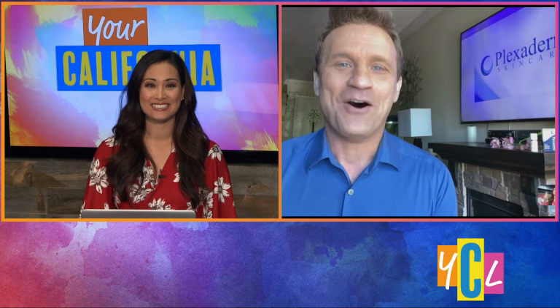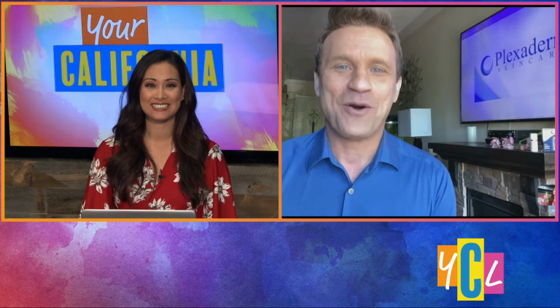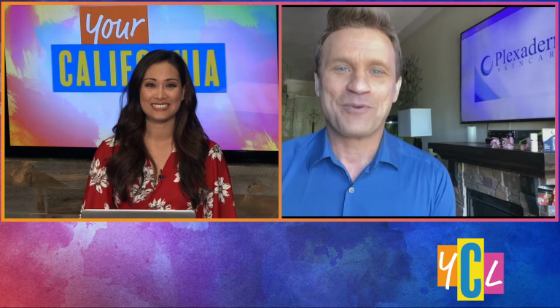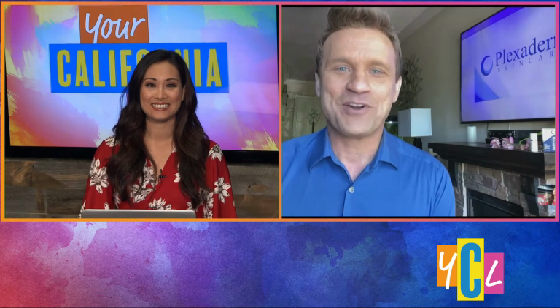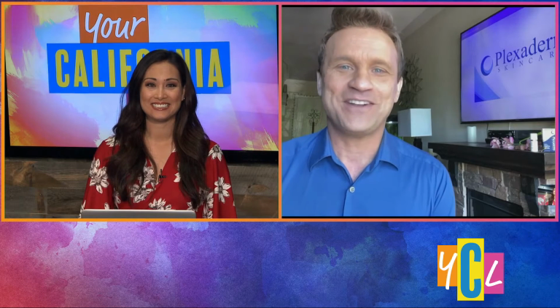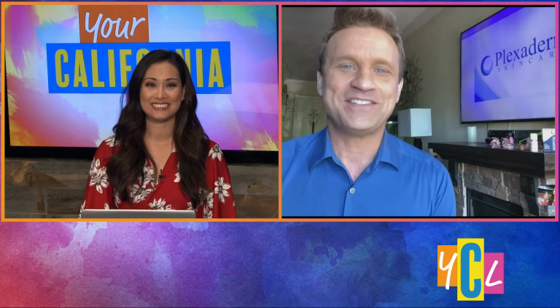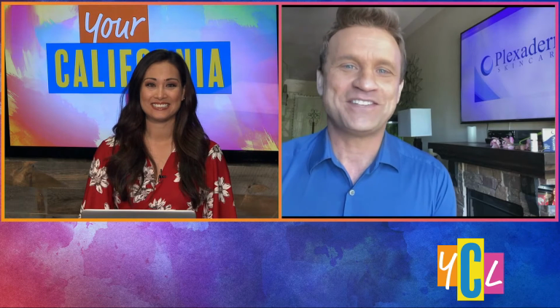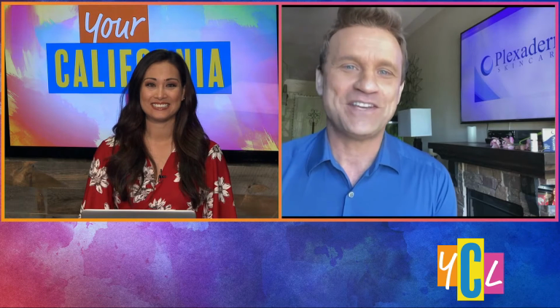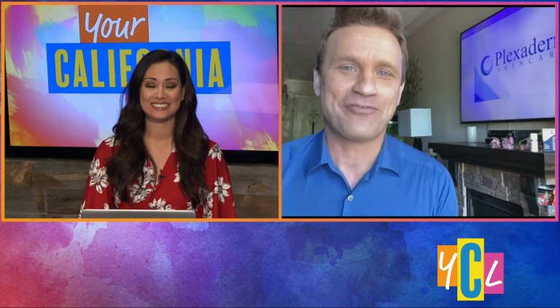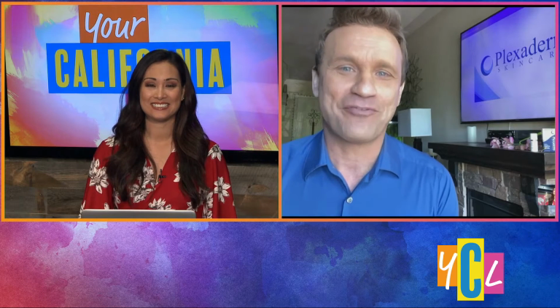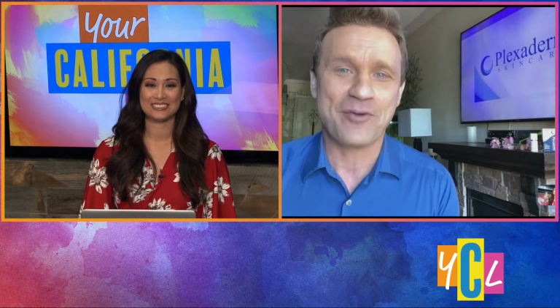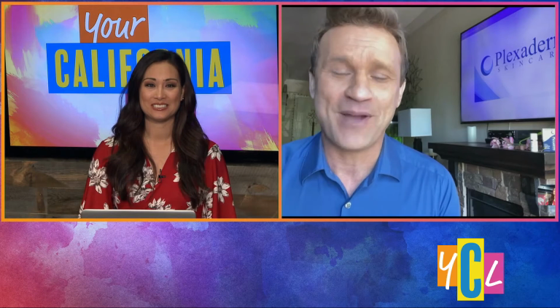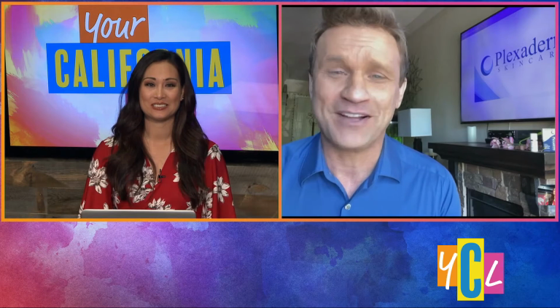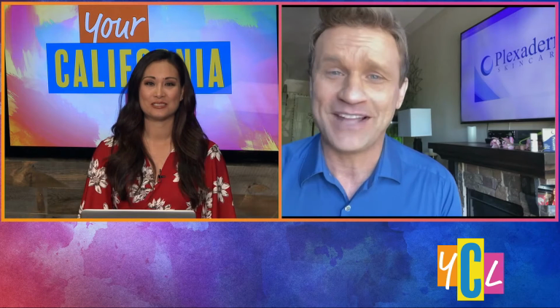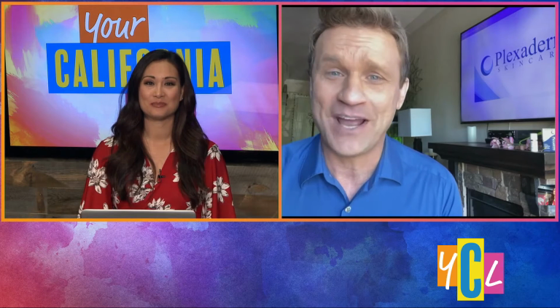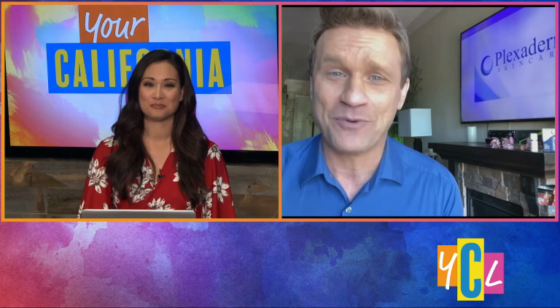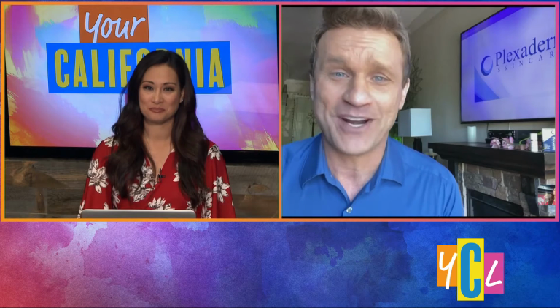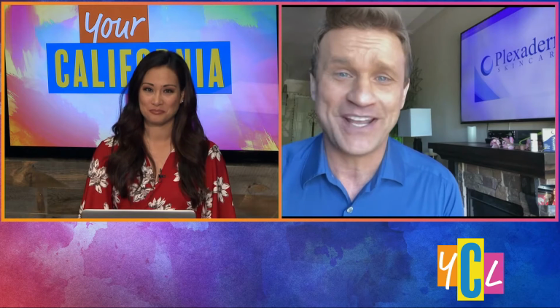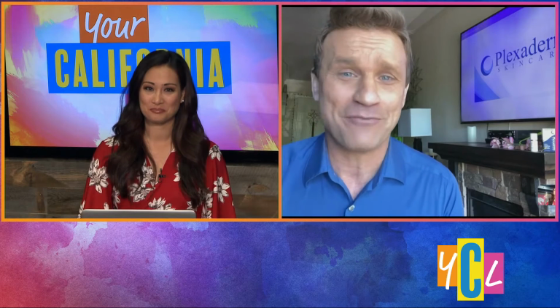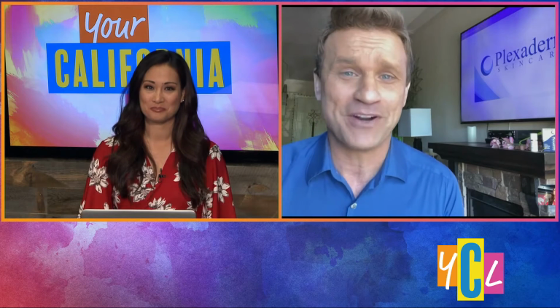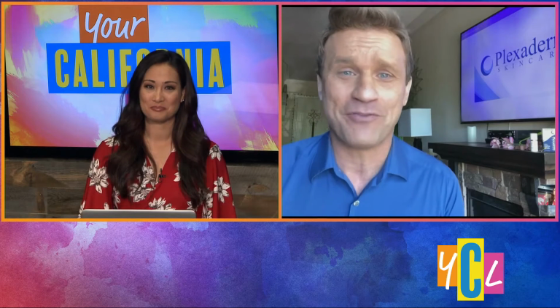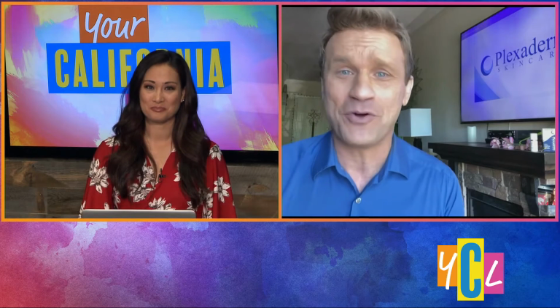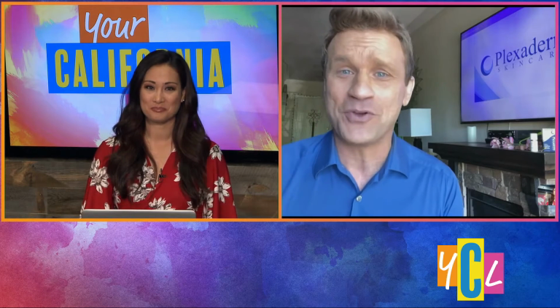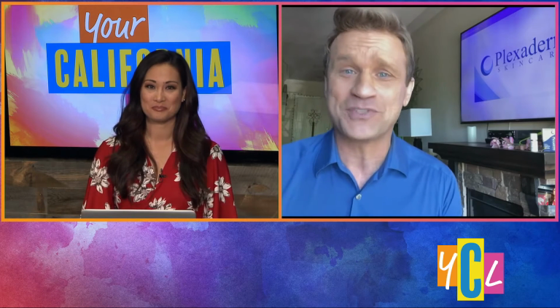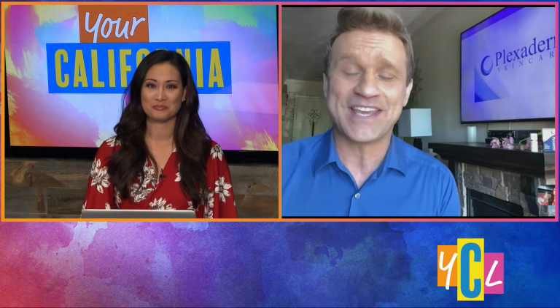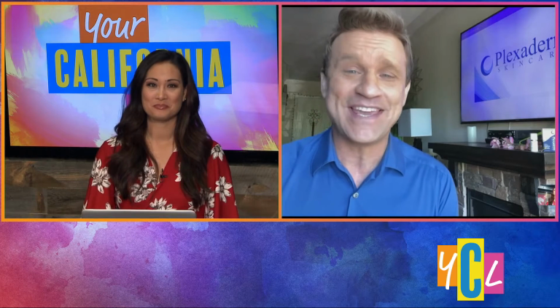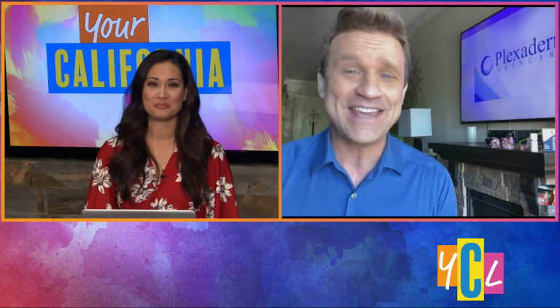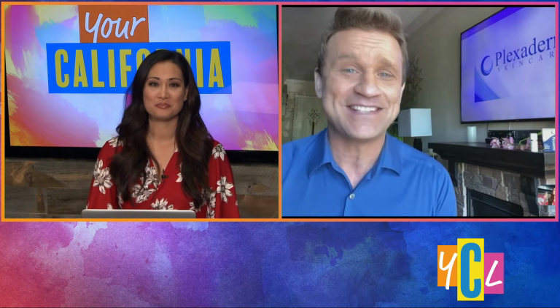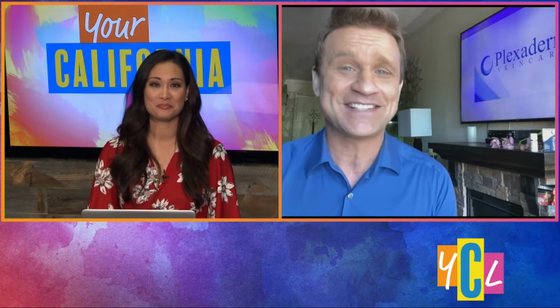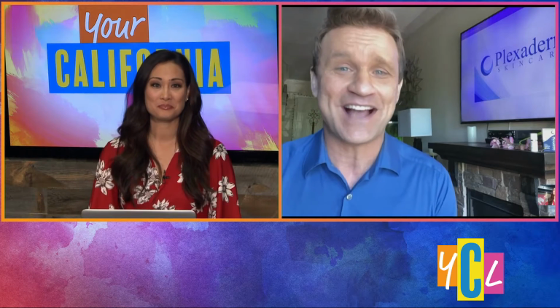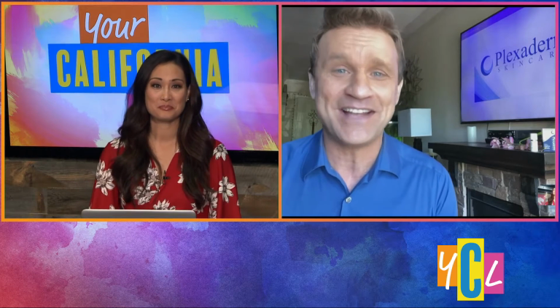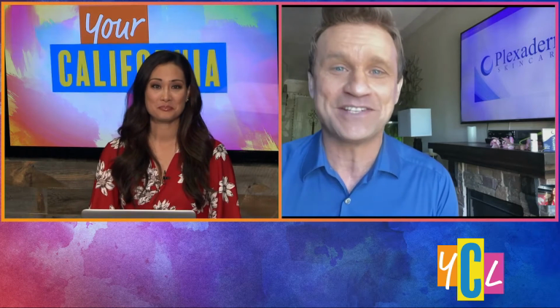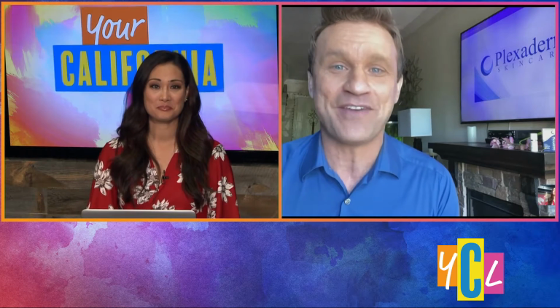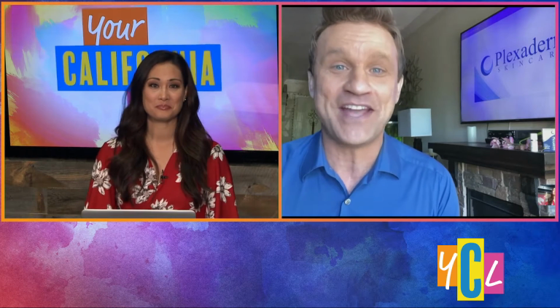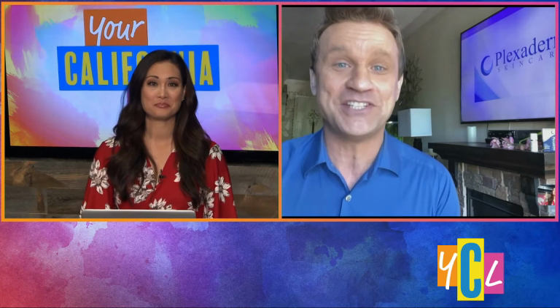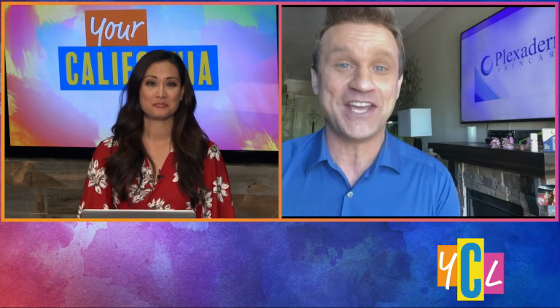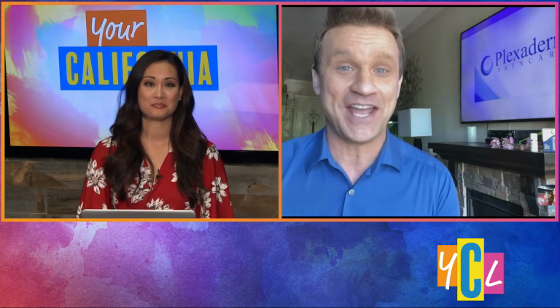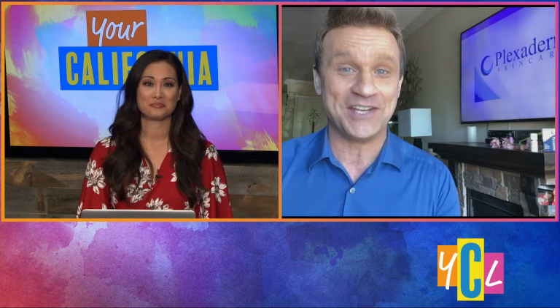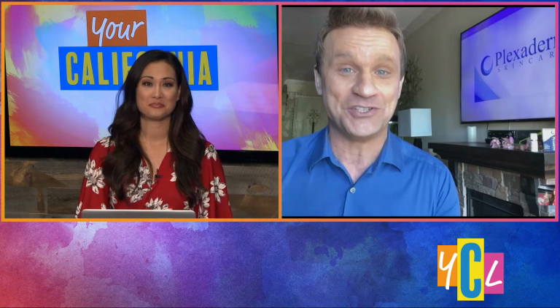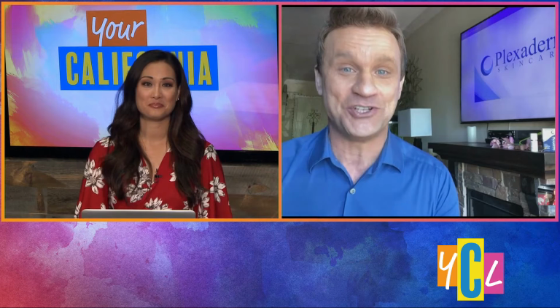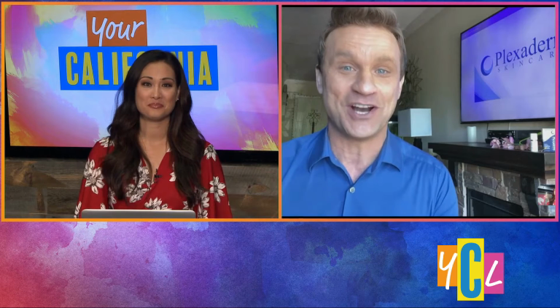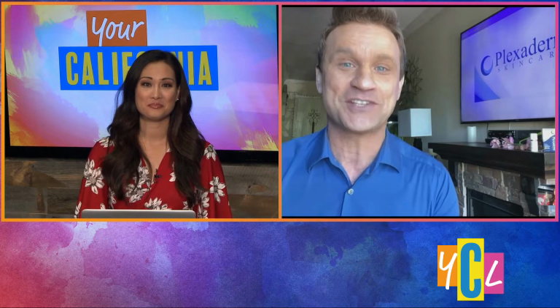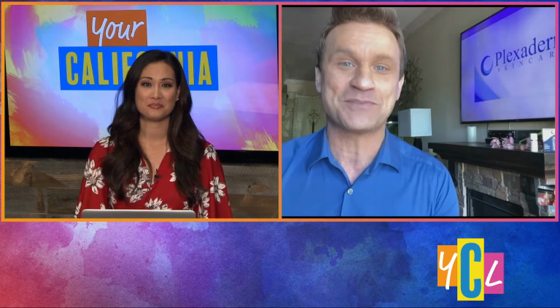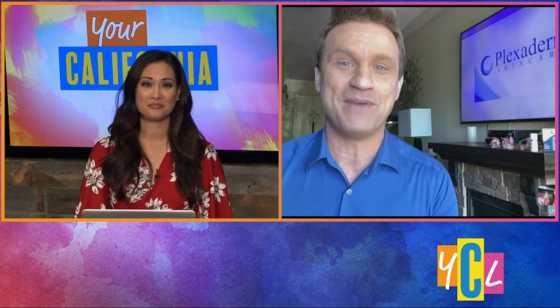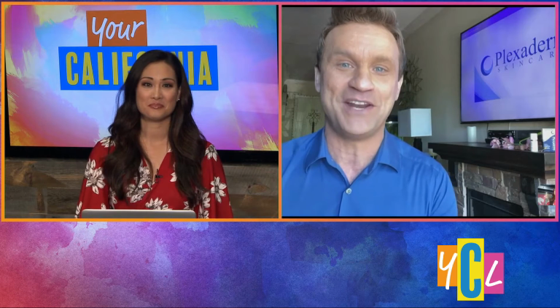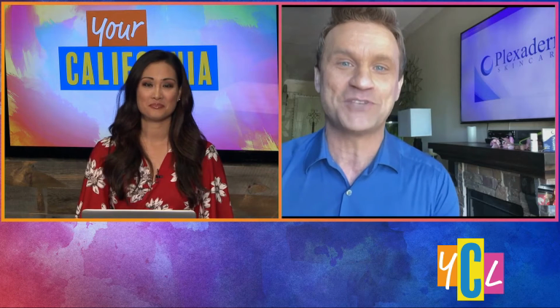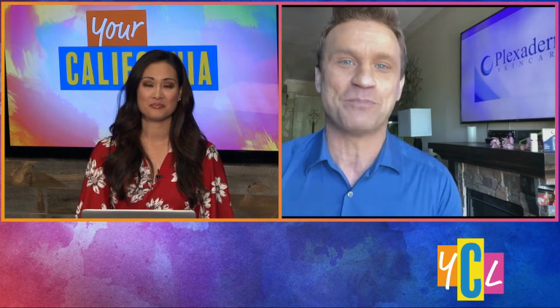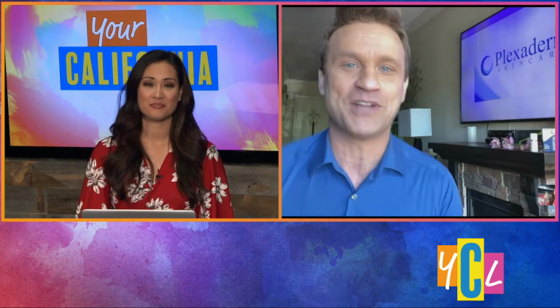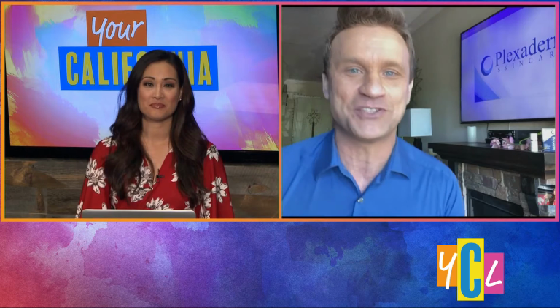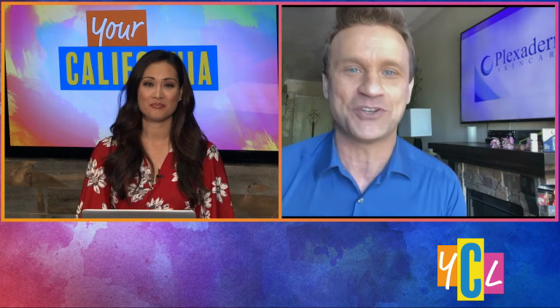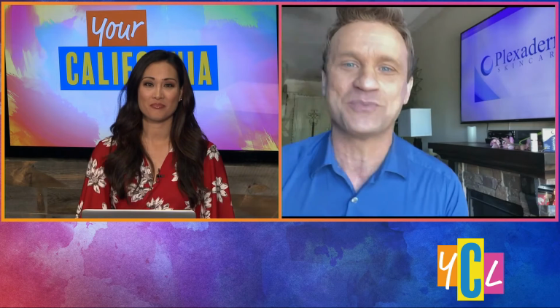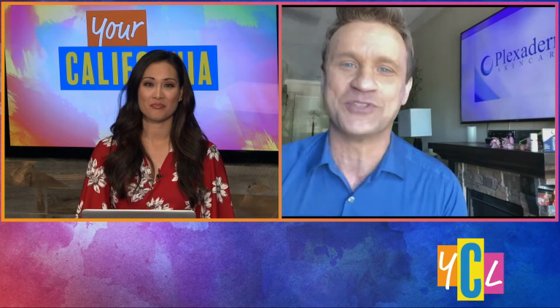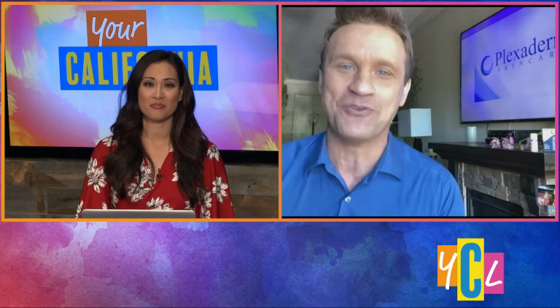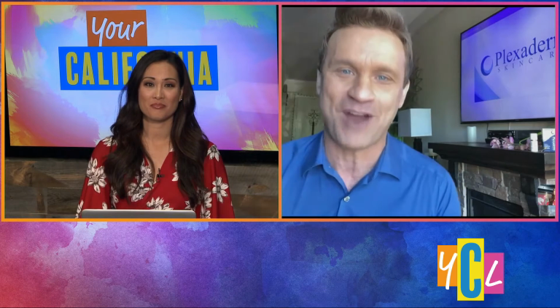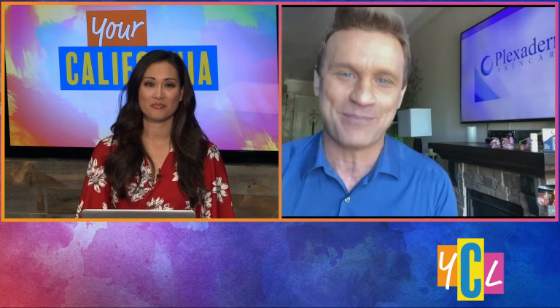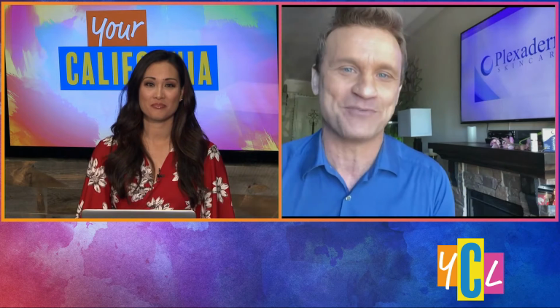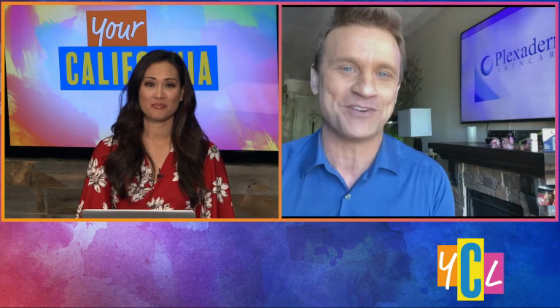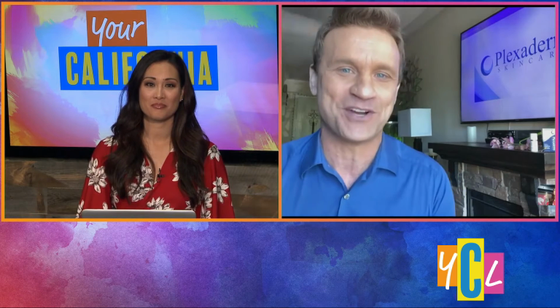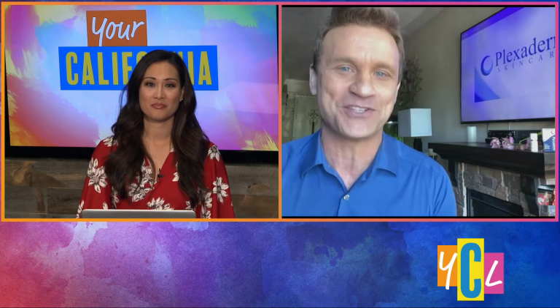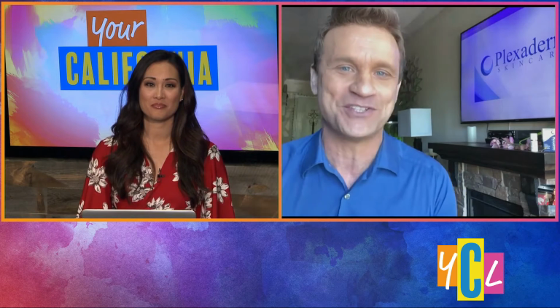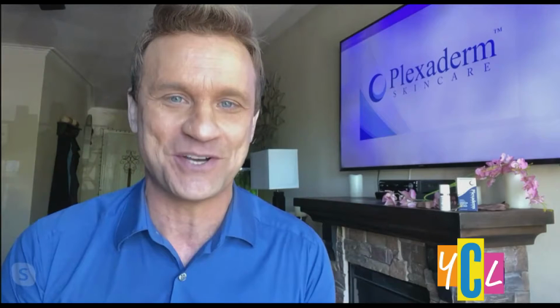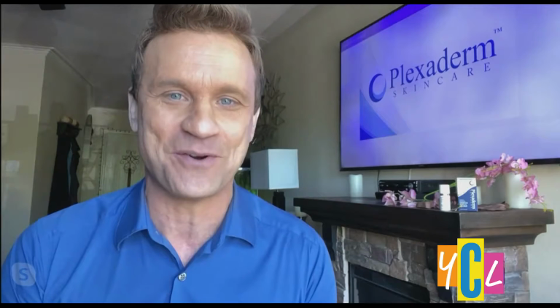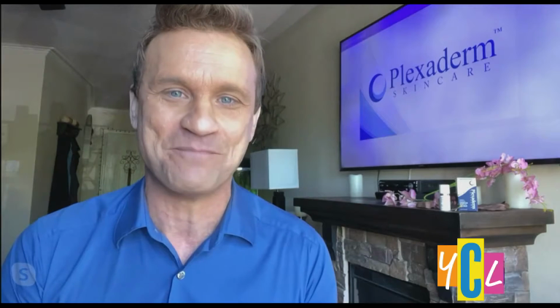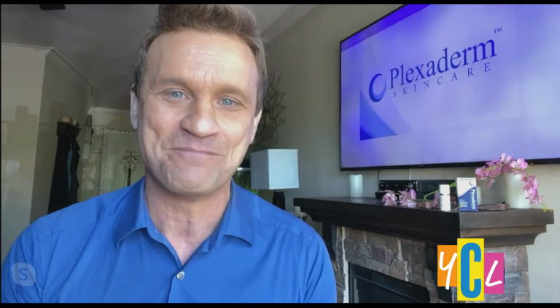Aubrey, great to see you from L.A. We're going to get rid of all those key signs of aging in just minutes with Plexiderm's new Rapid Reduction Serum.